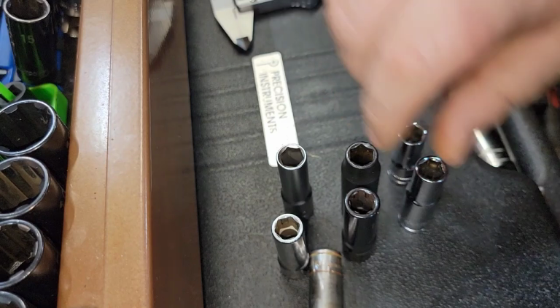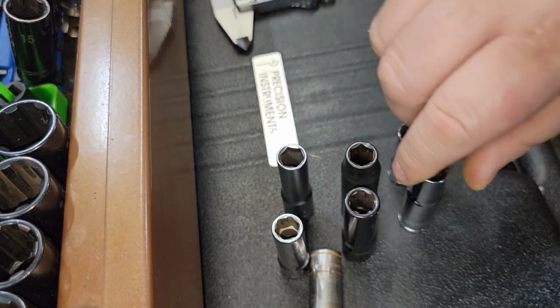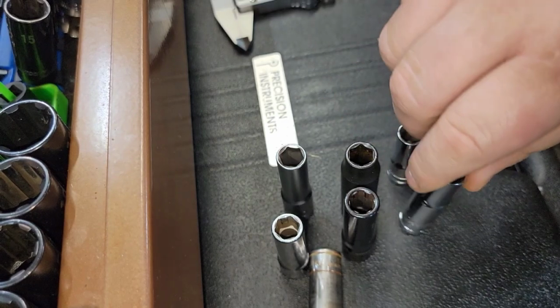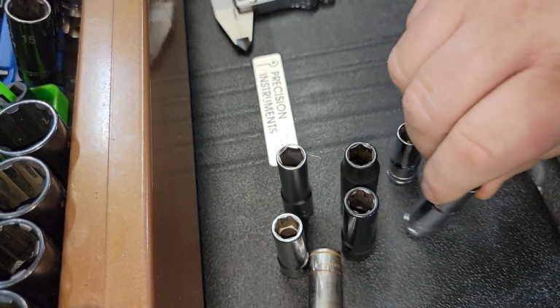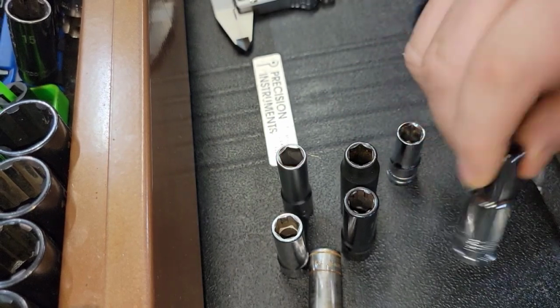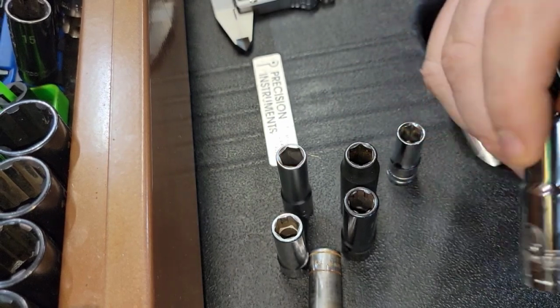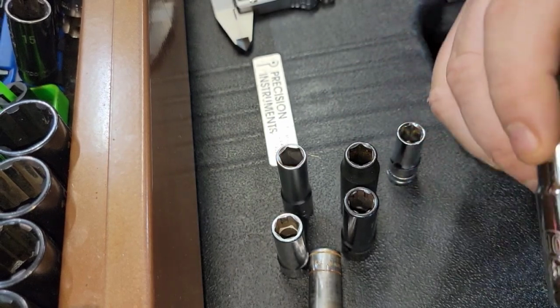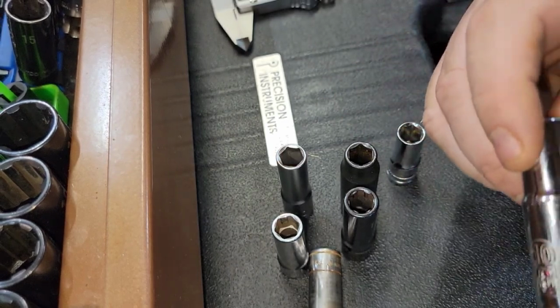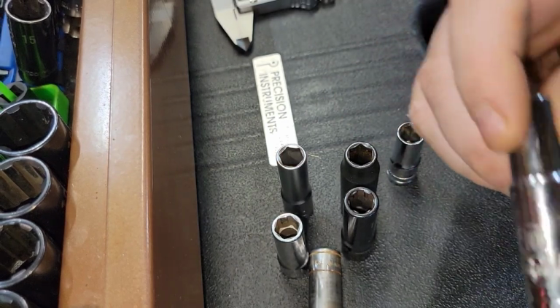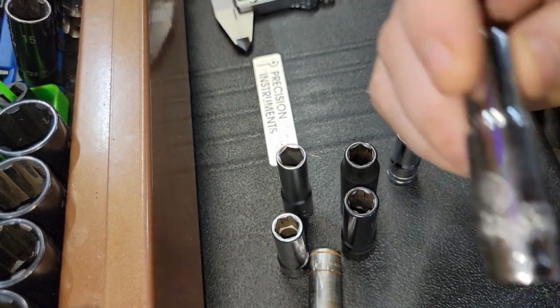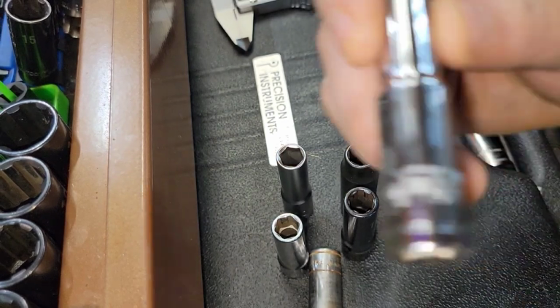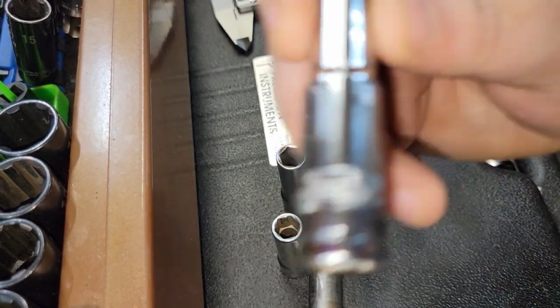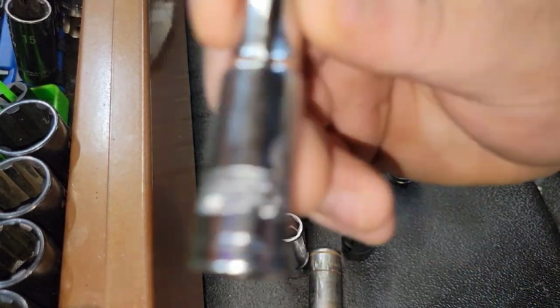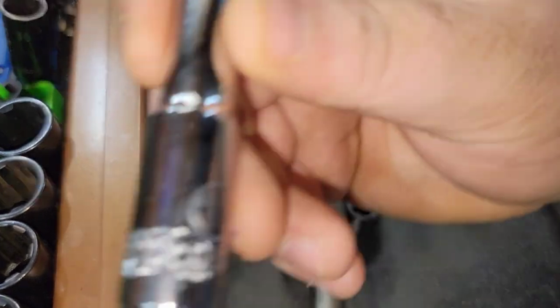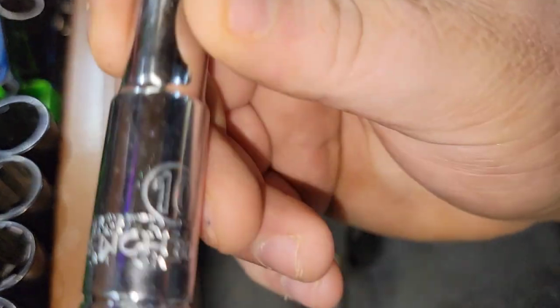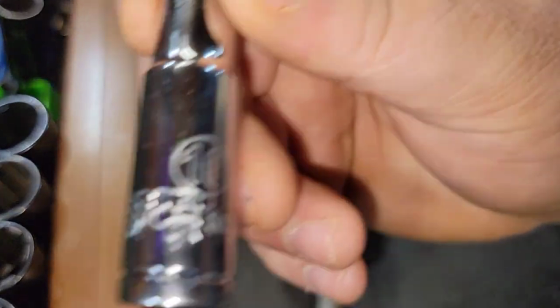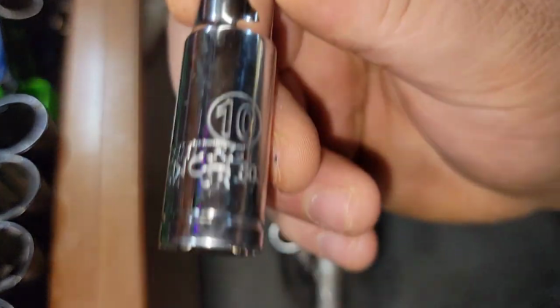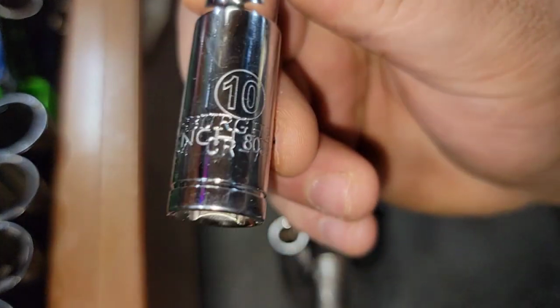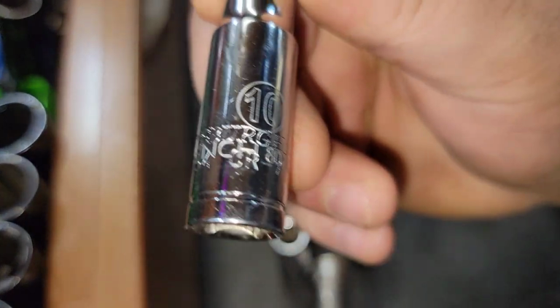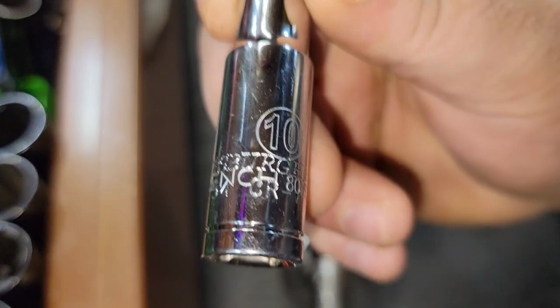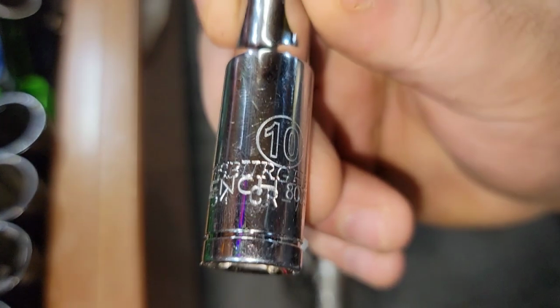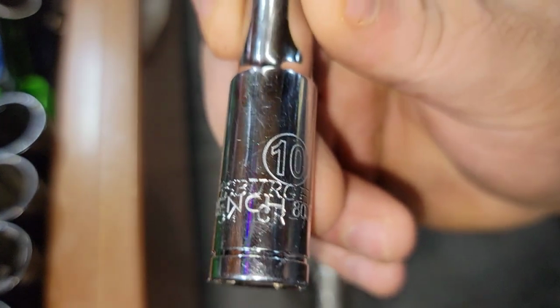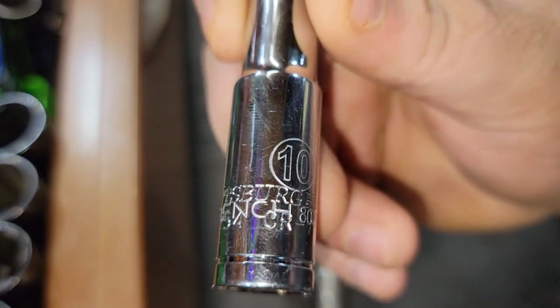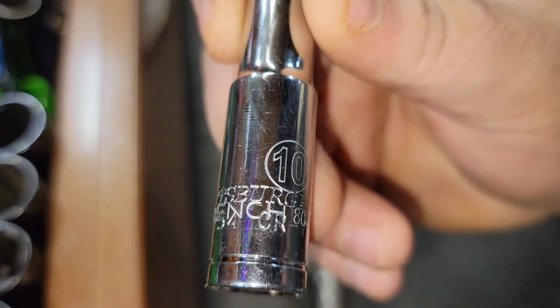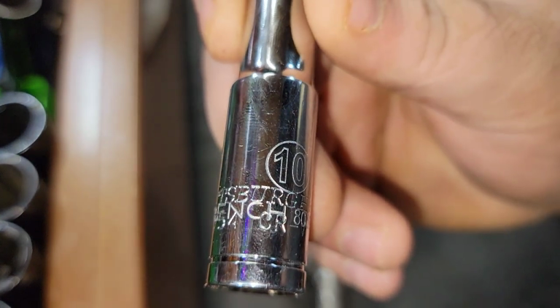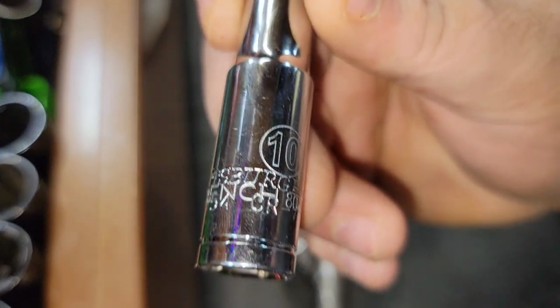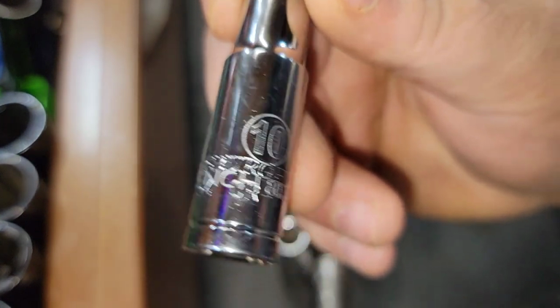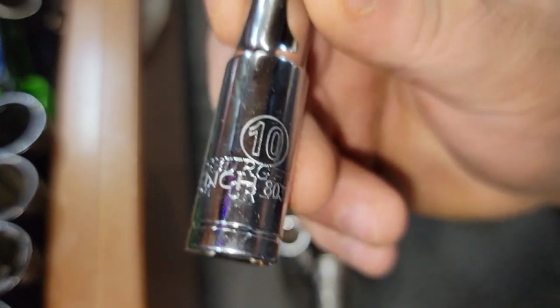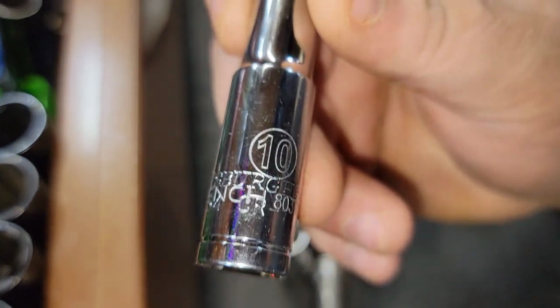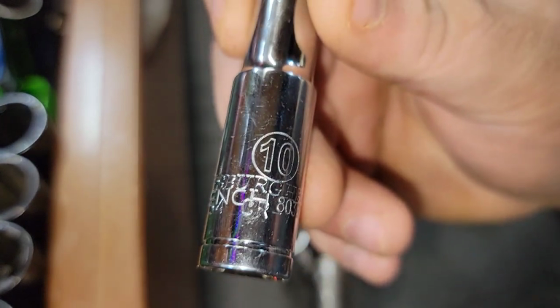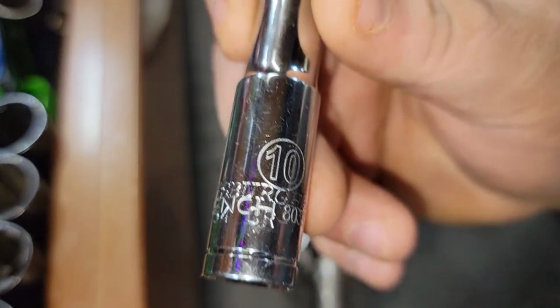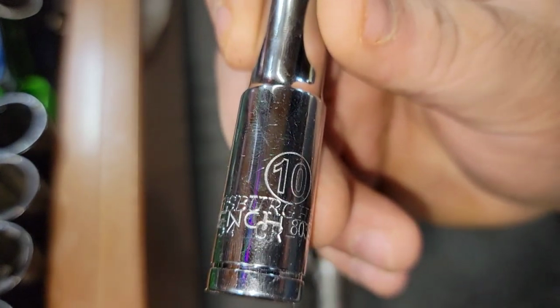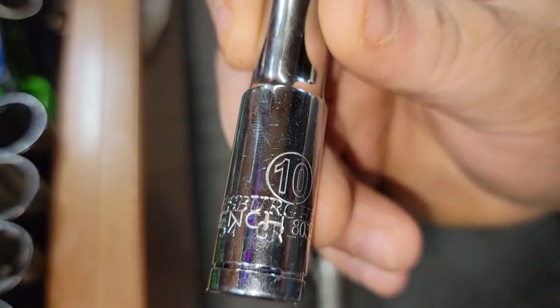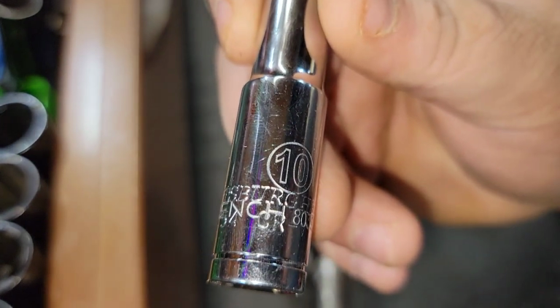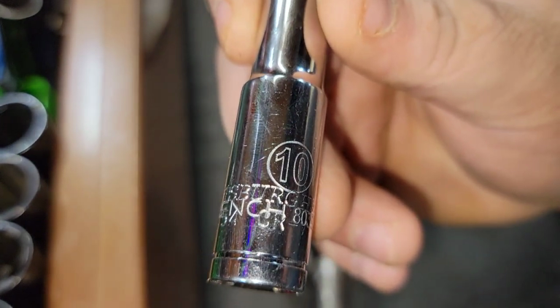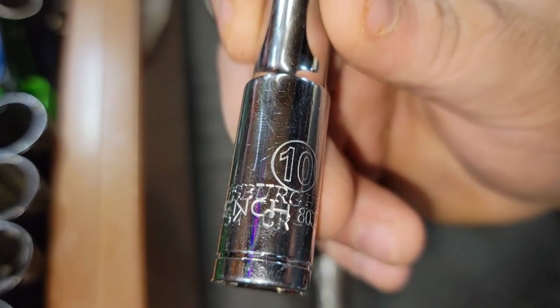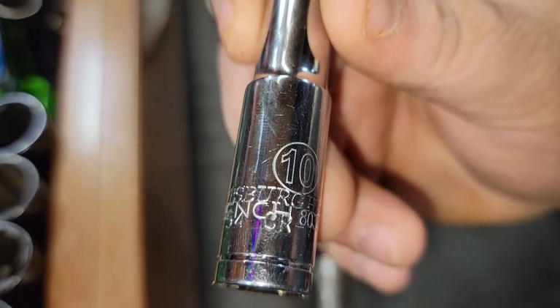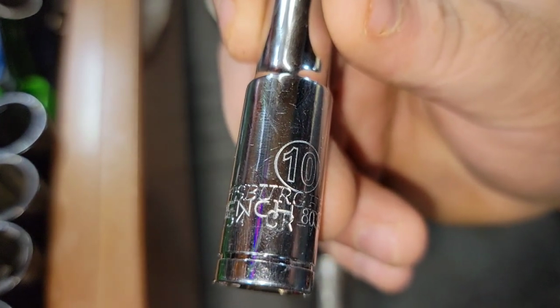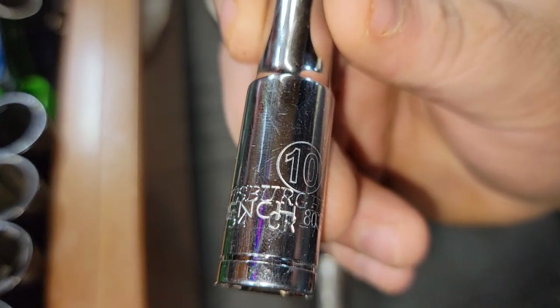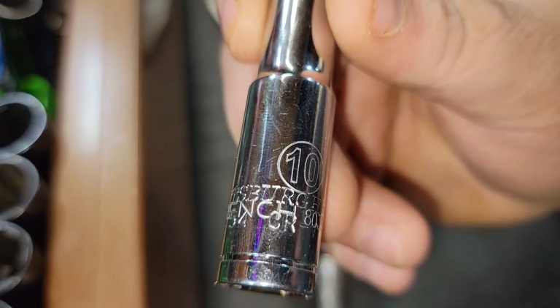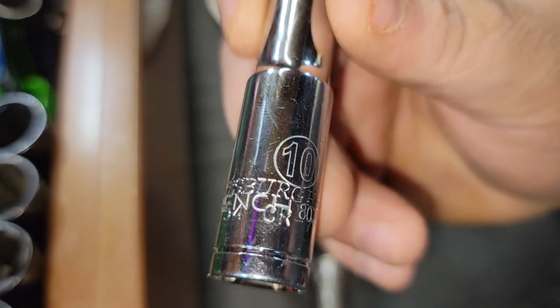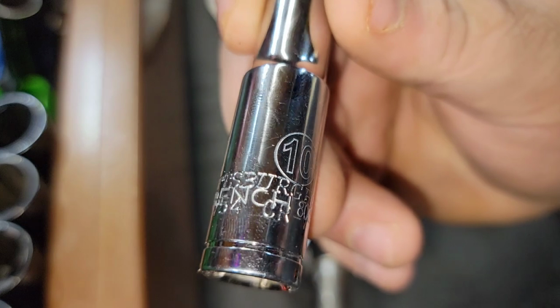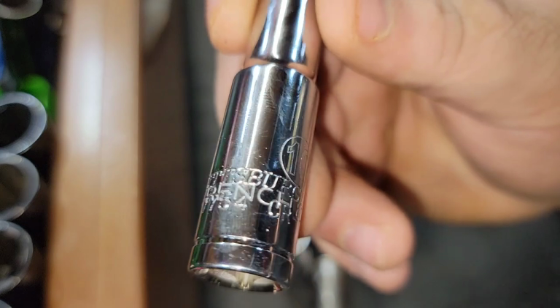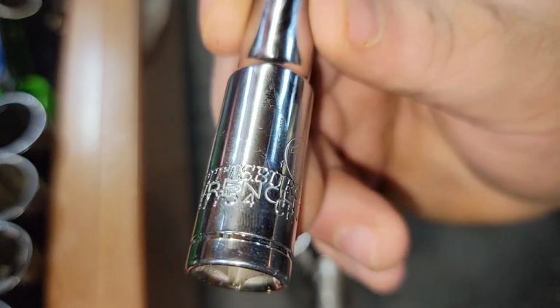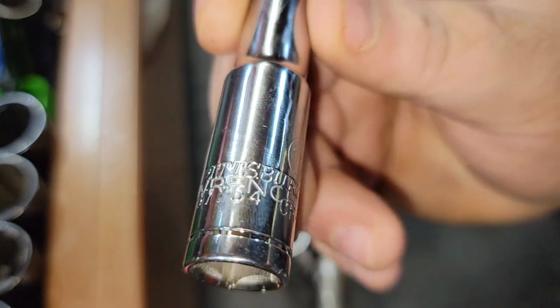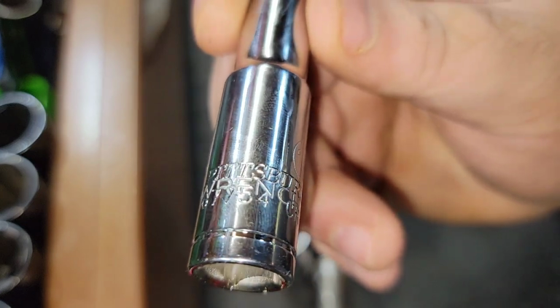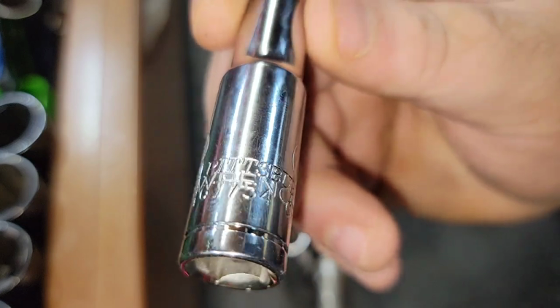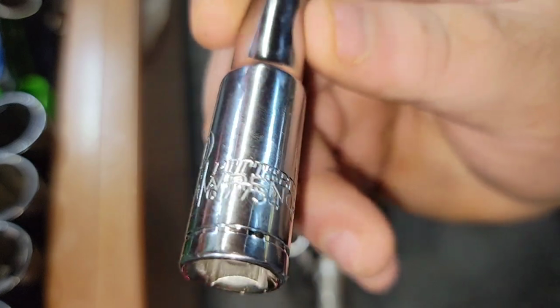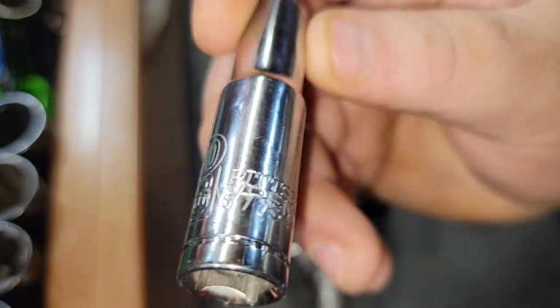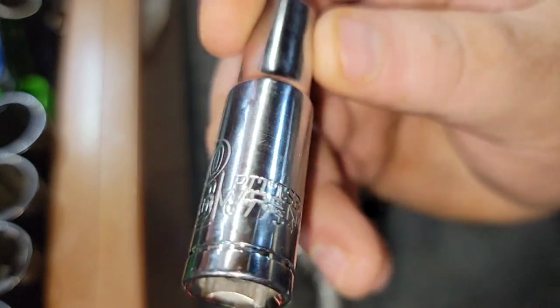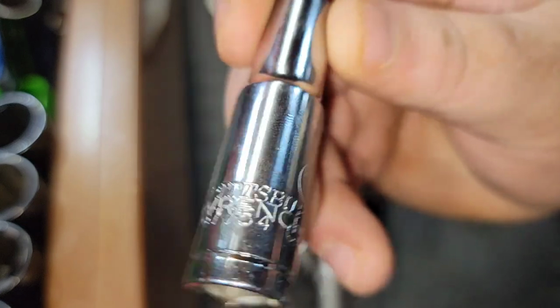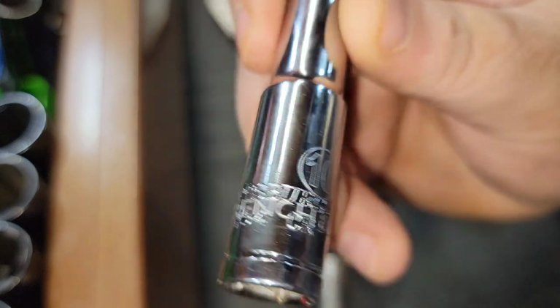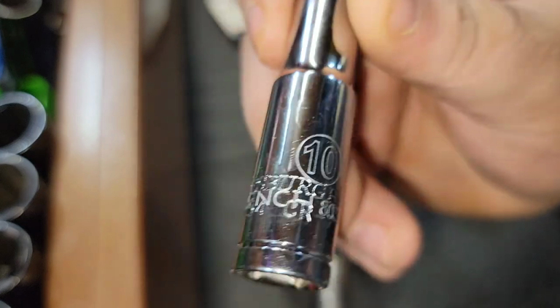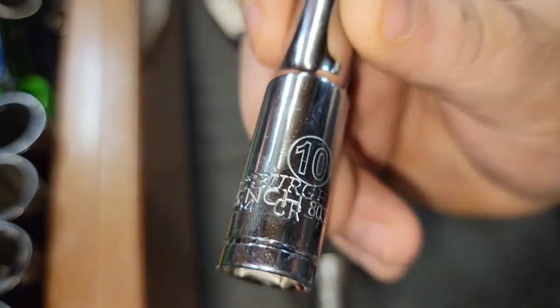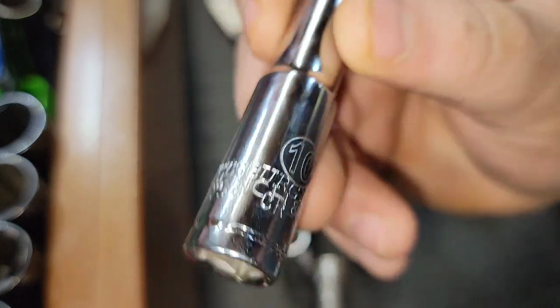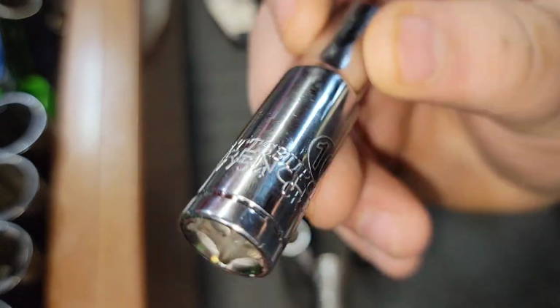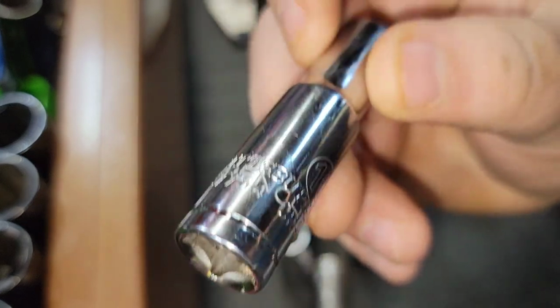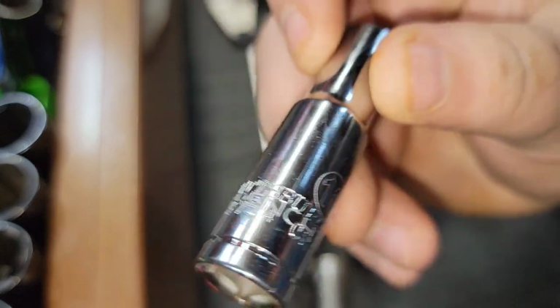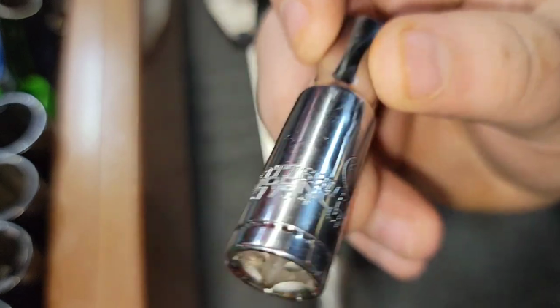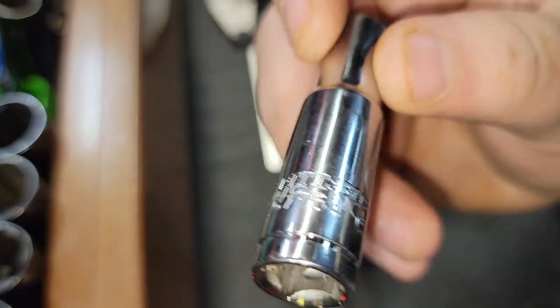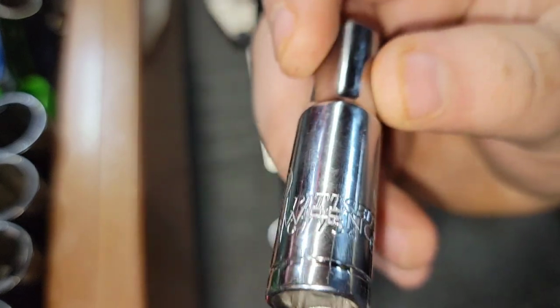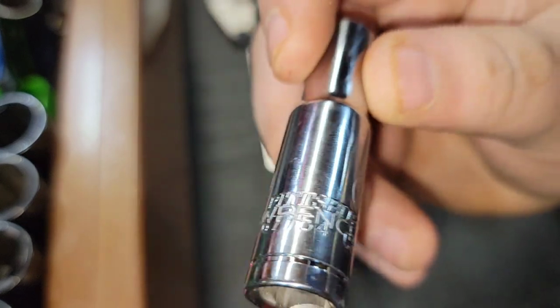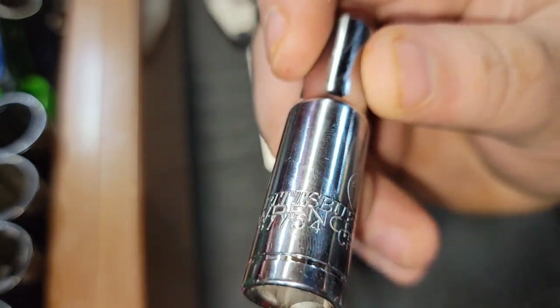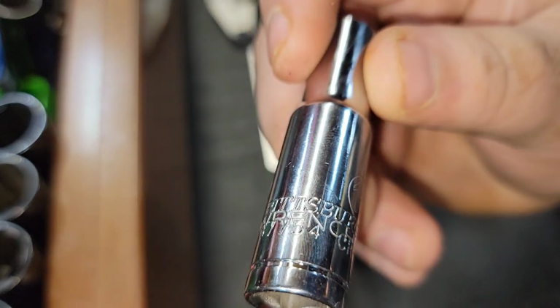Let's look at the socket quality of this Pittsburgh — we're going to call this the 'shitsburg' GearWrench socket.